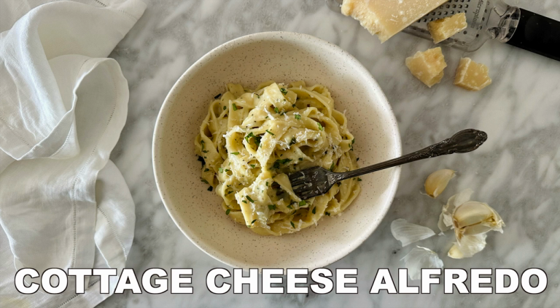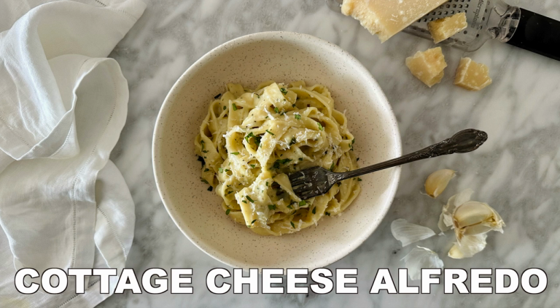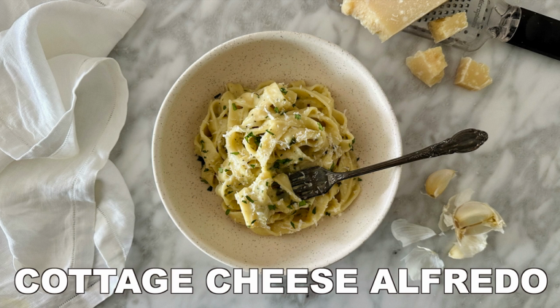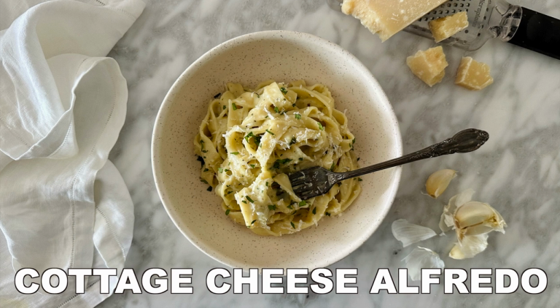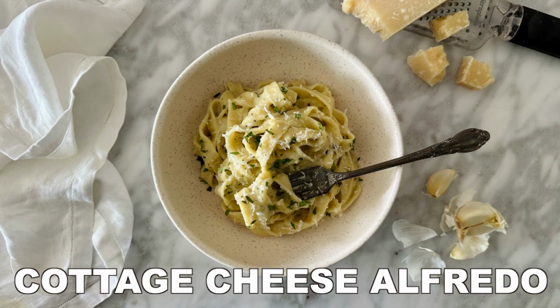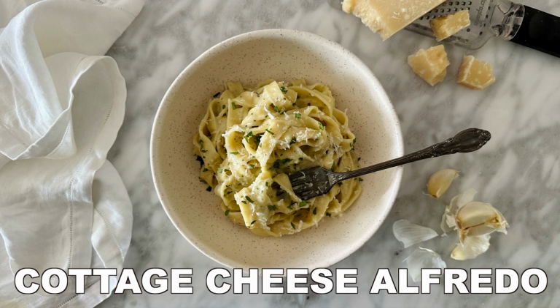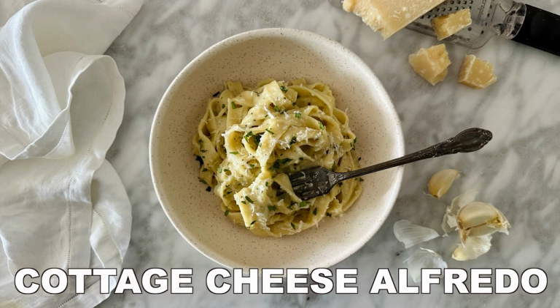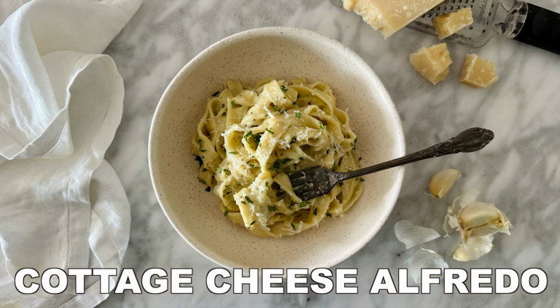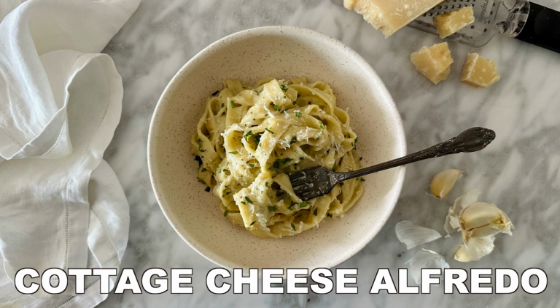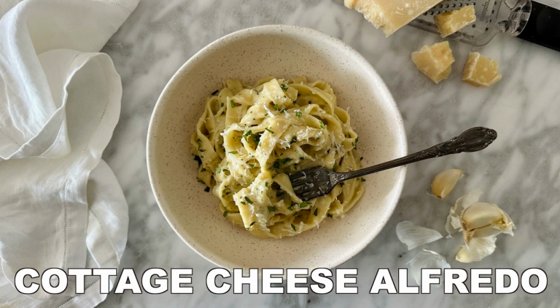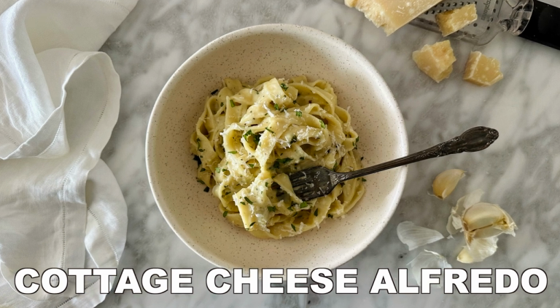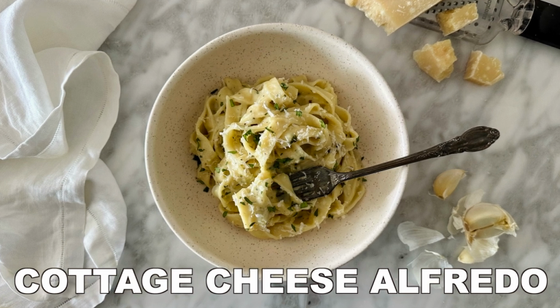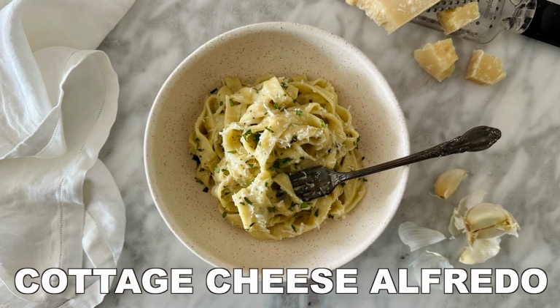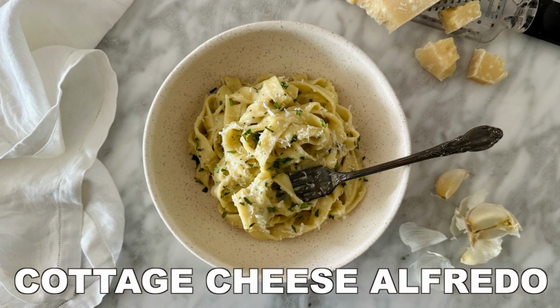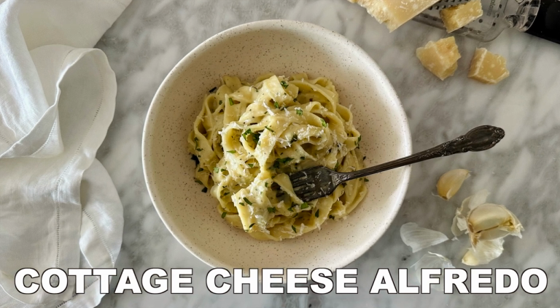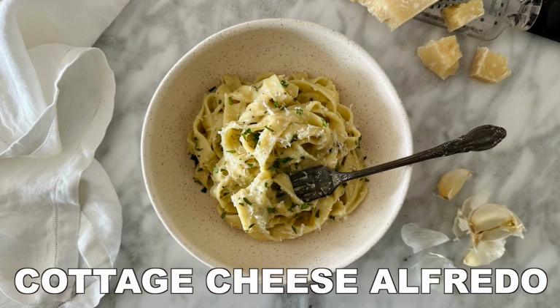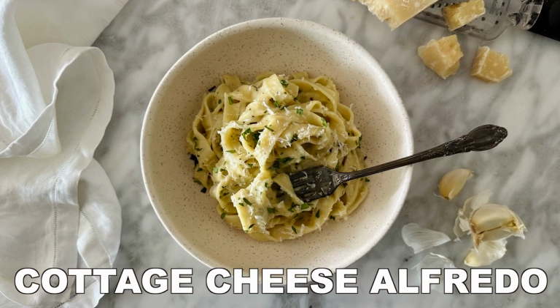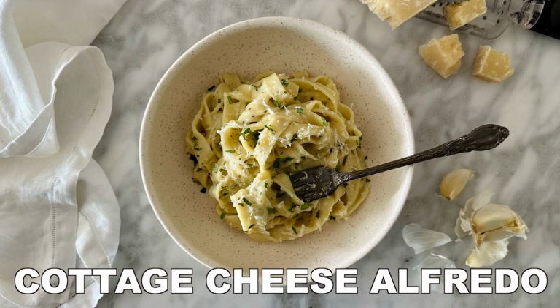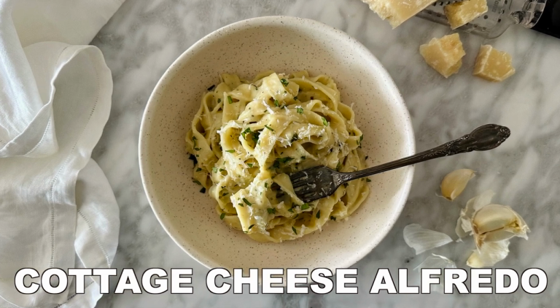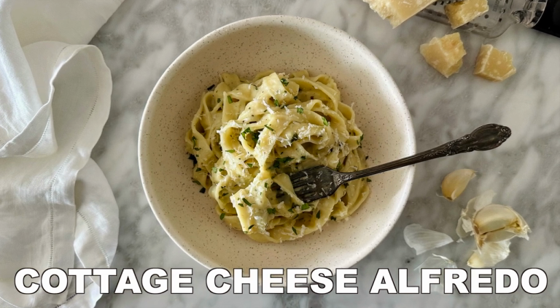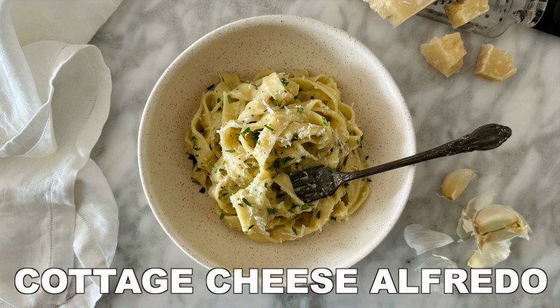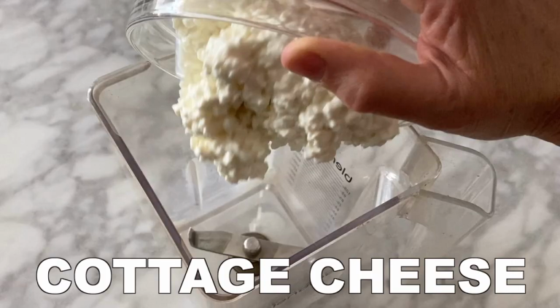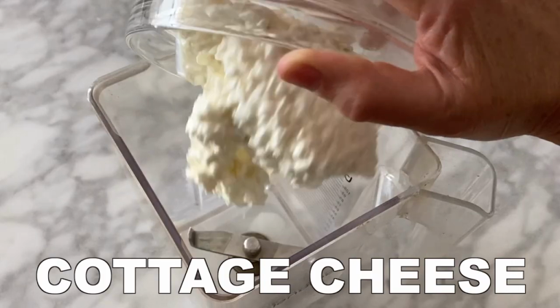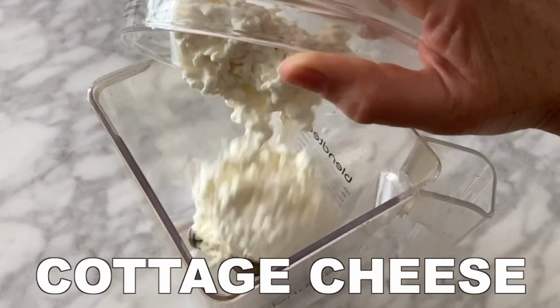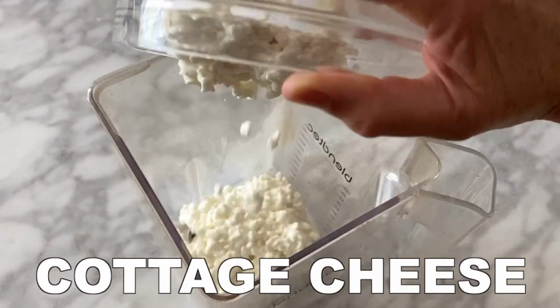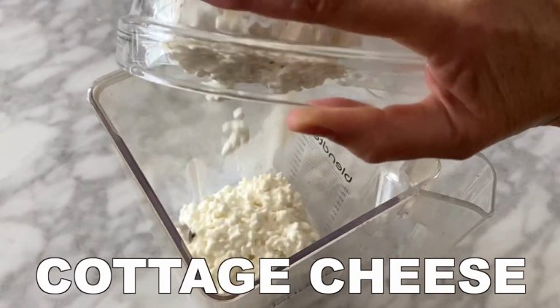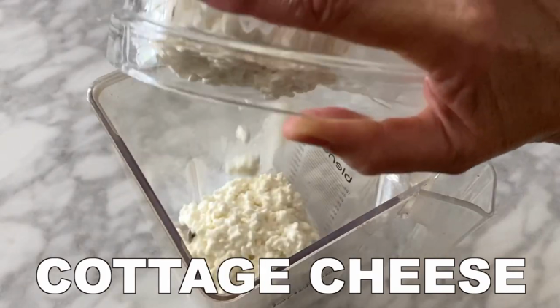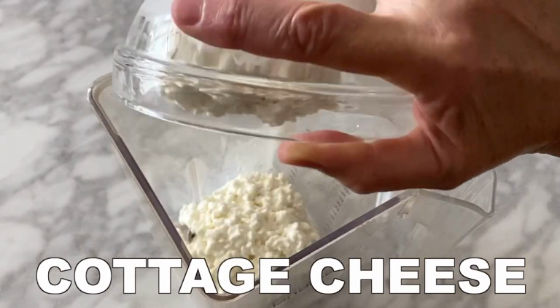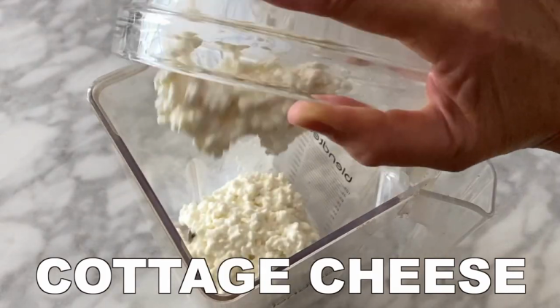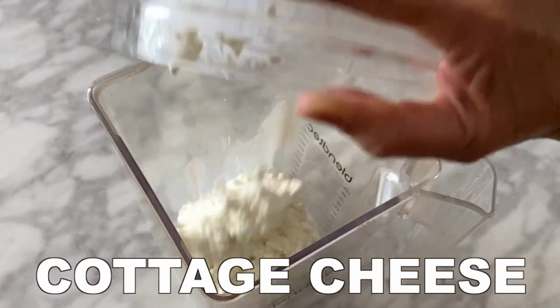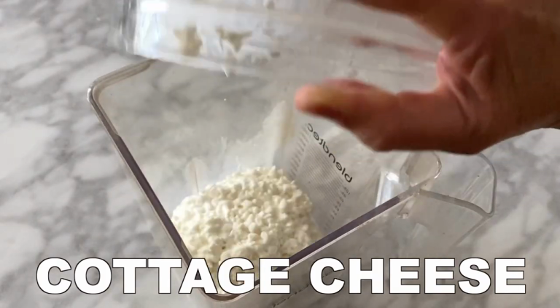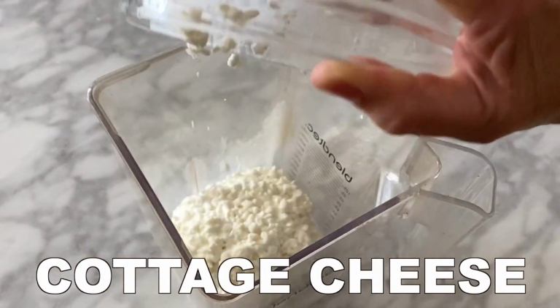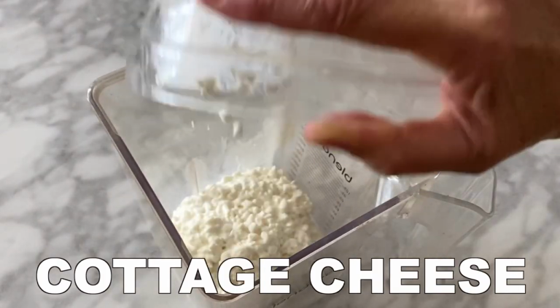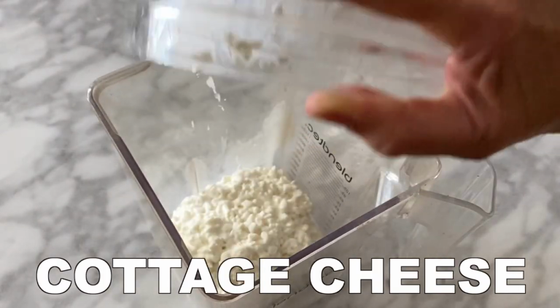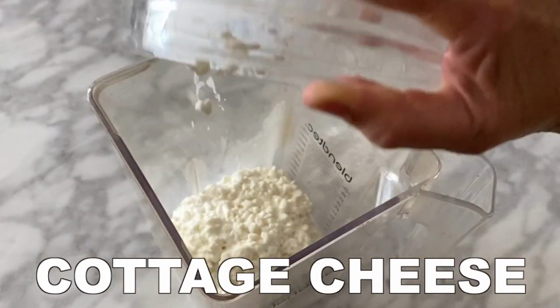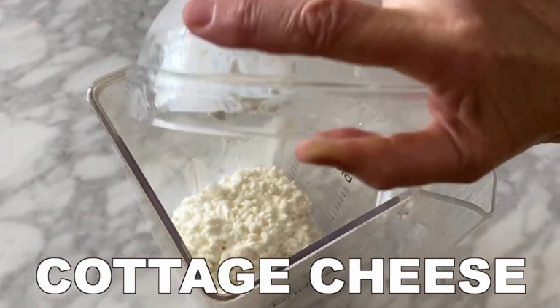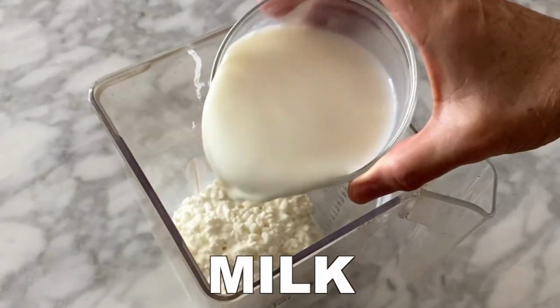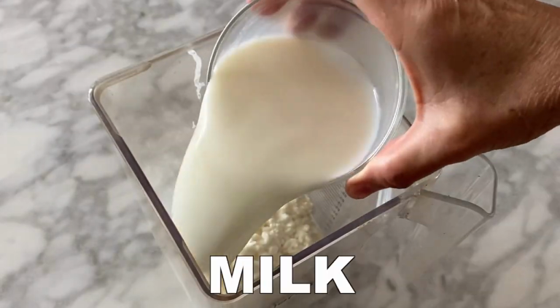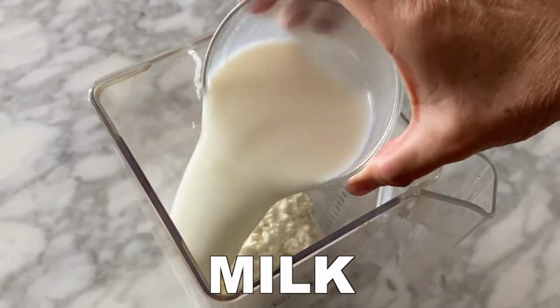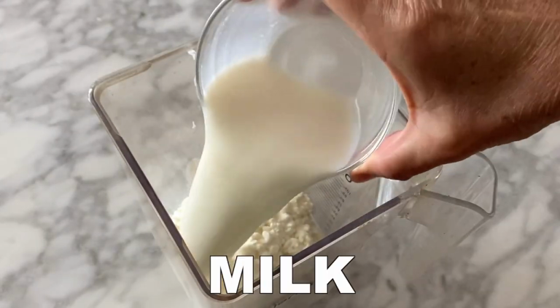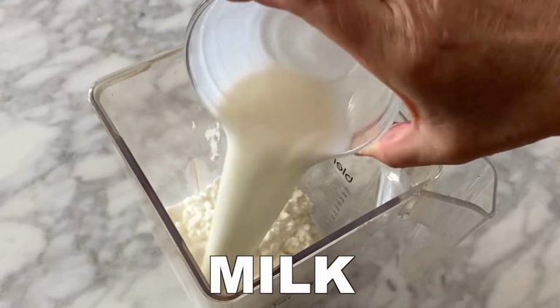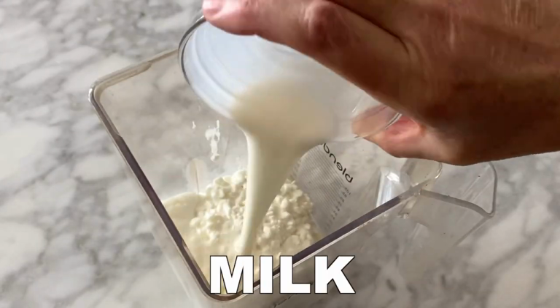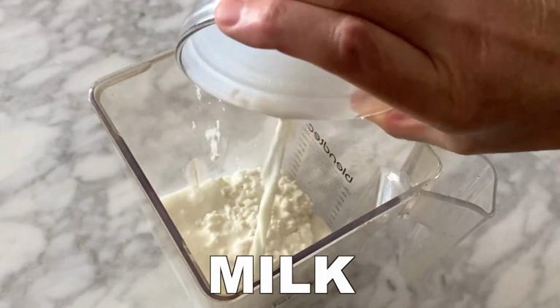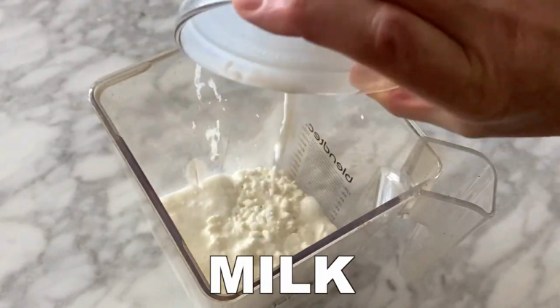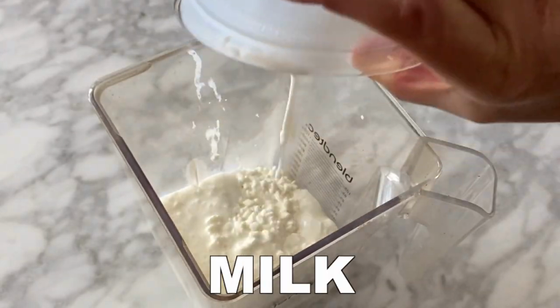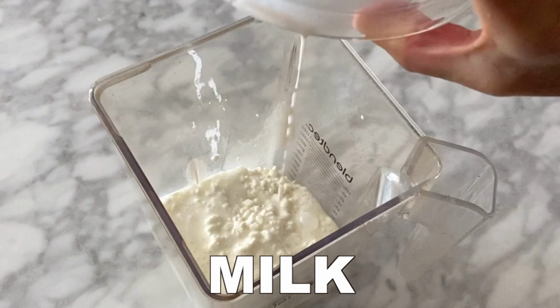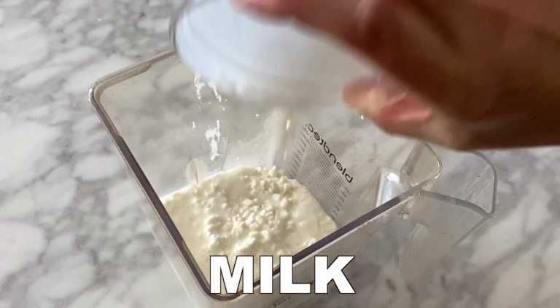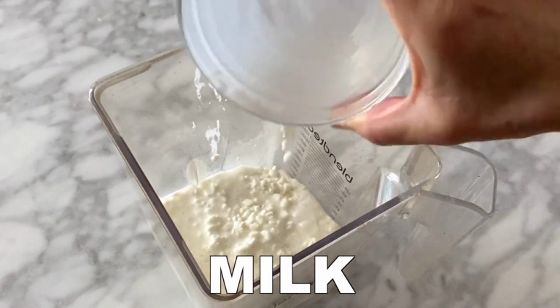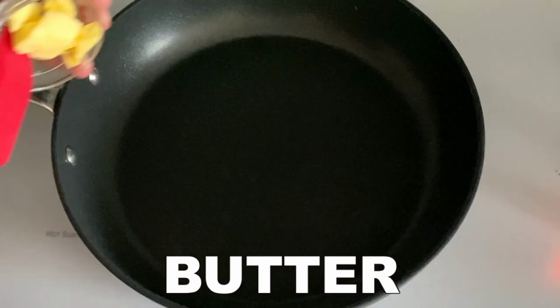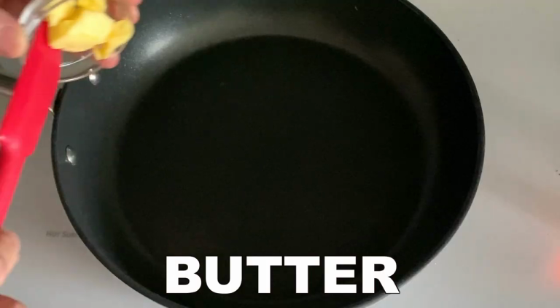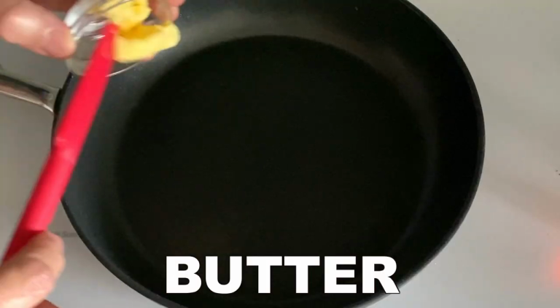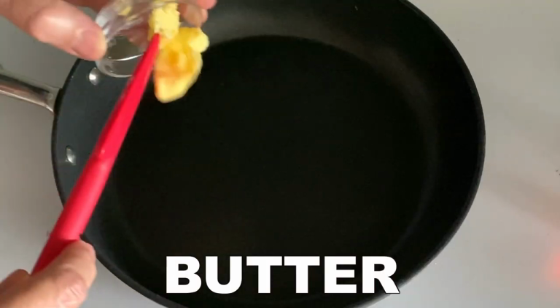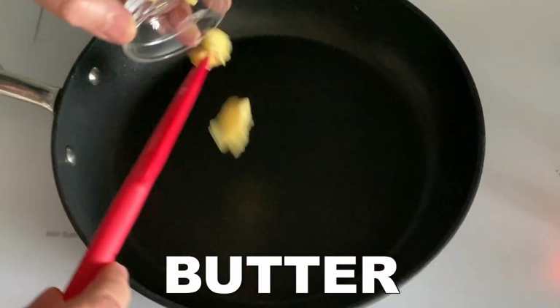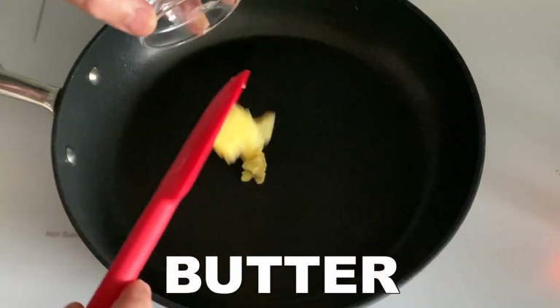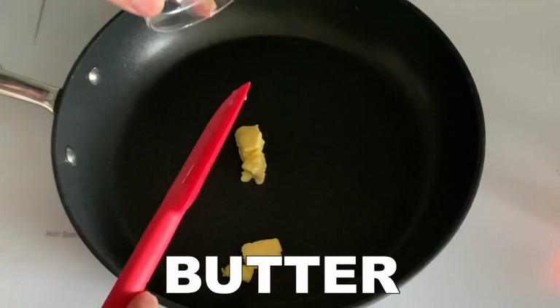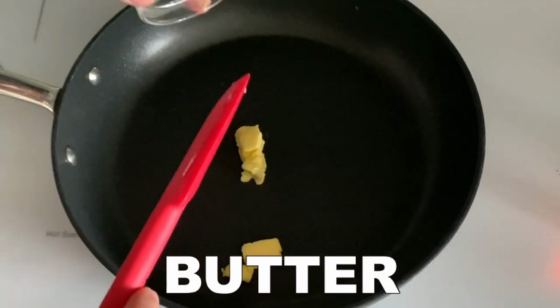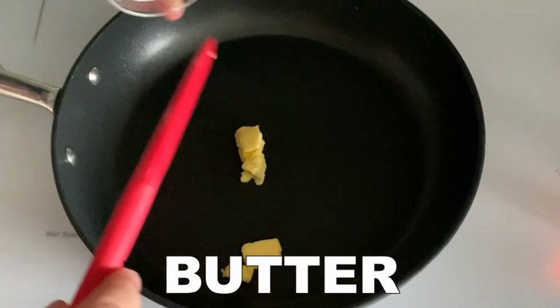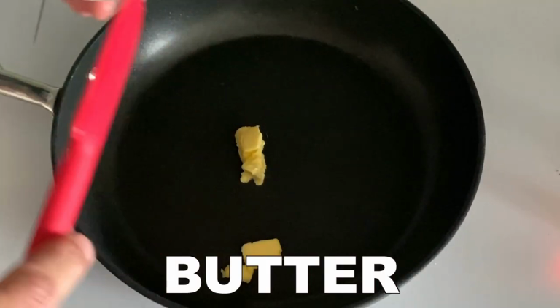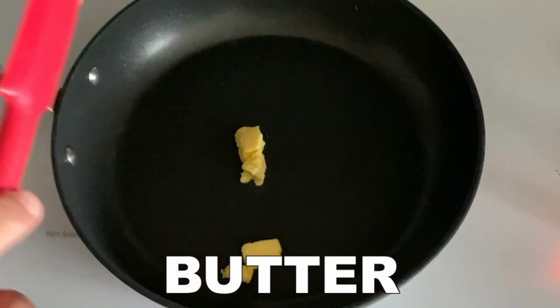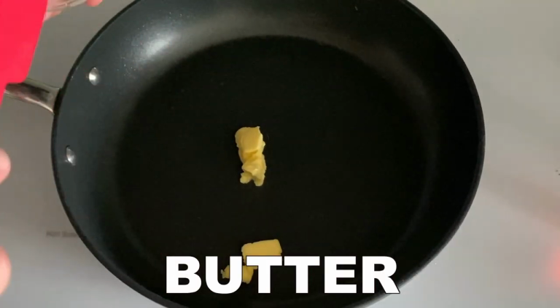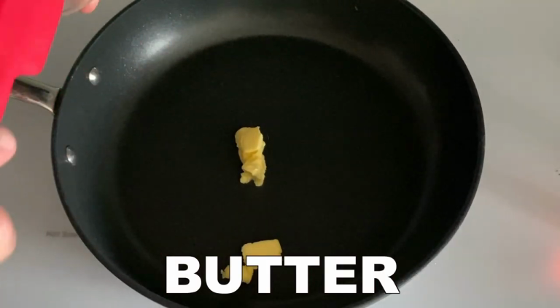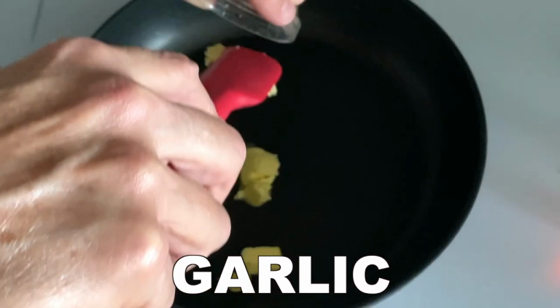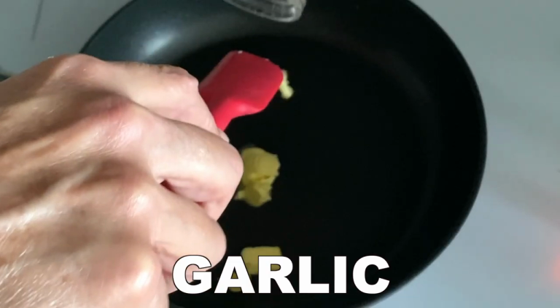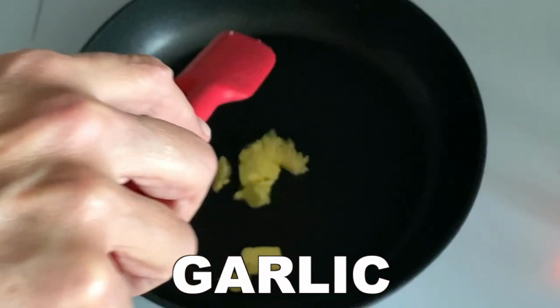This is the ultimate creamy cottage cheese Alfredo sauce. You have to try it. It is so delicious.